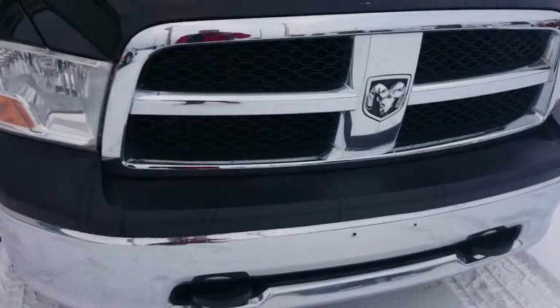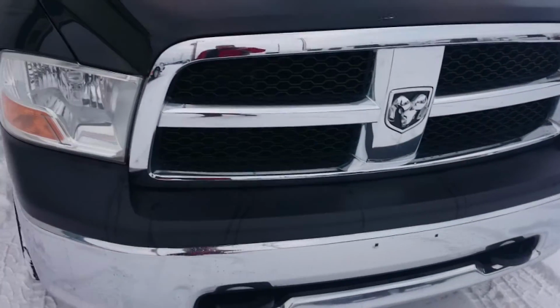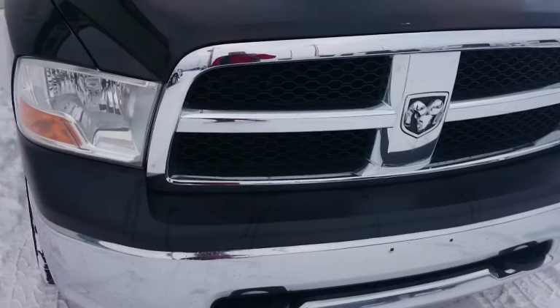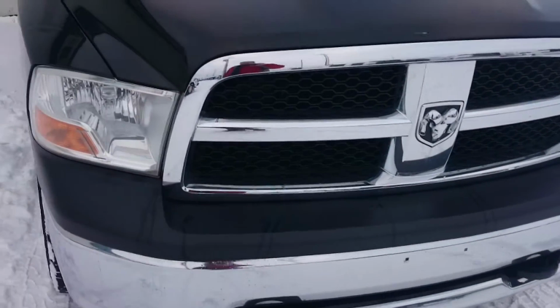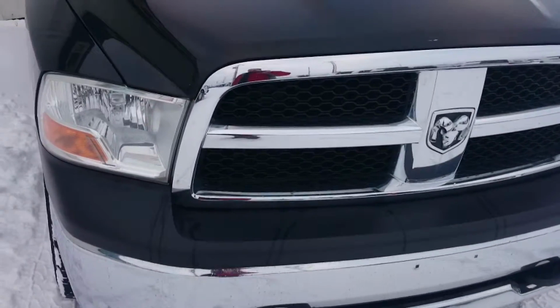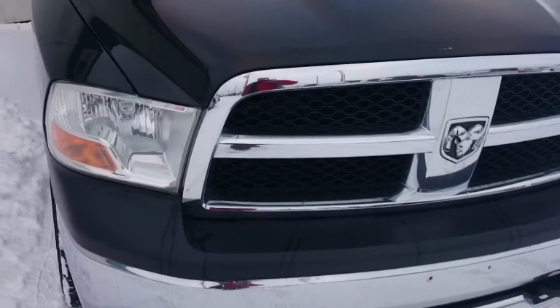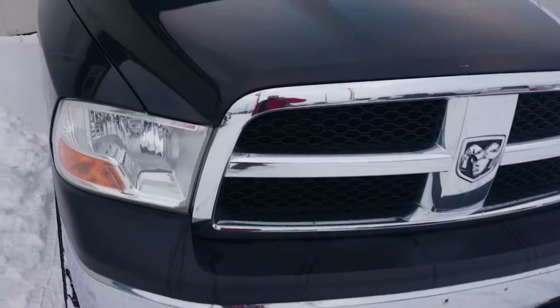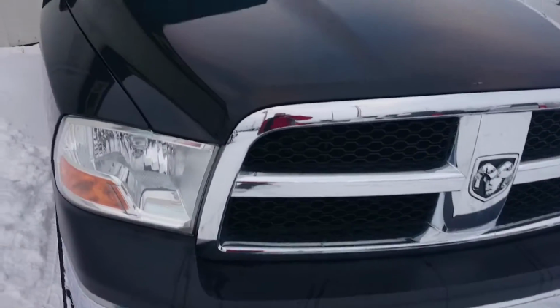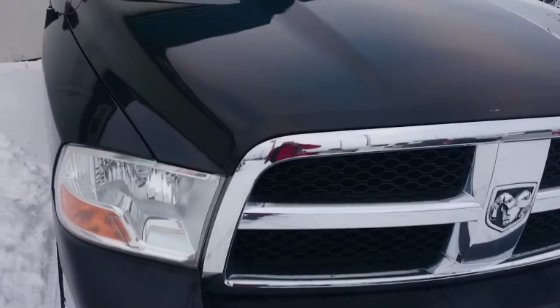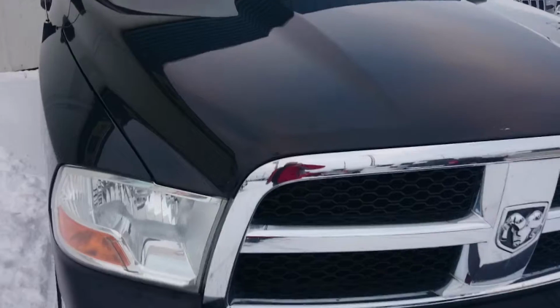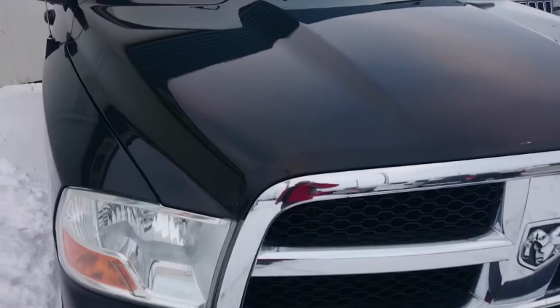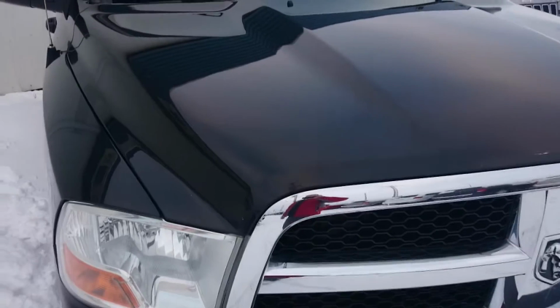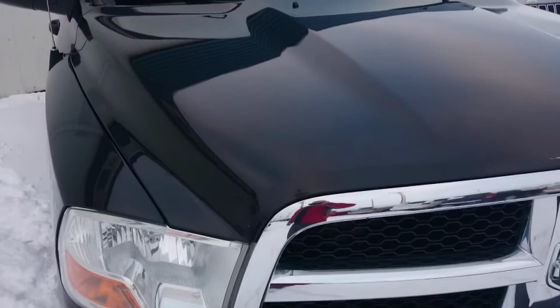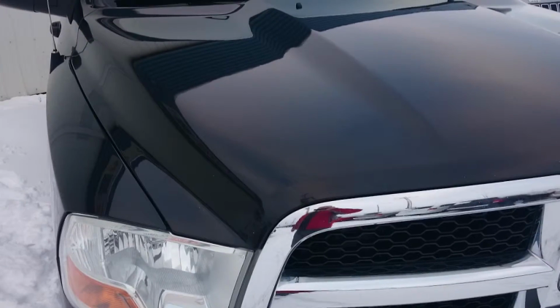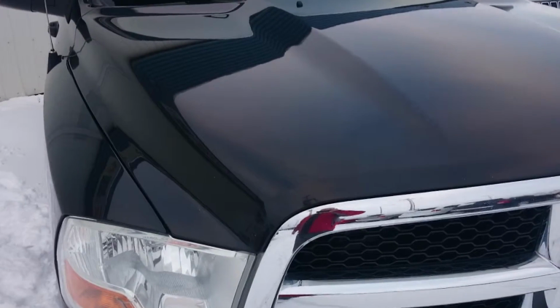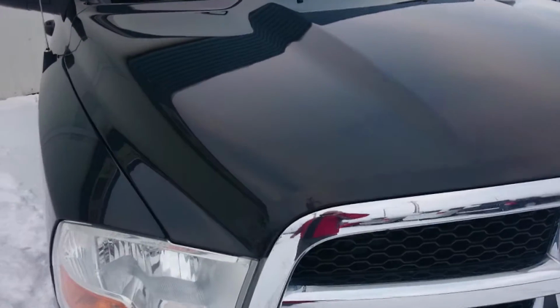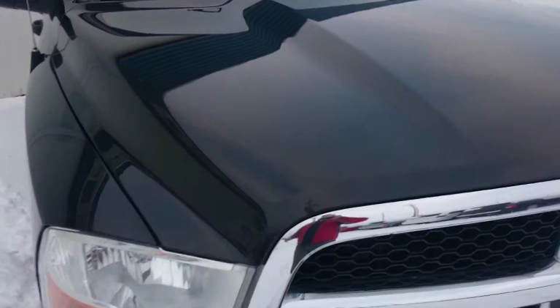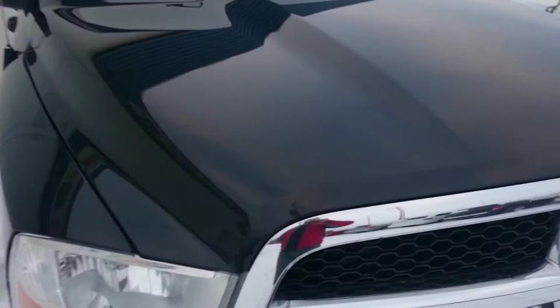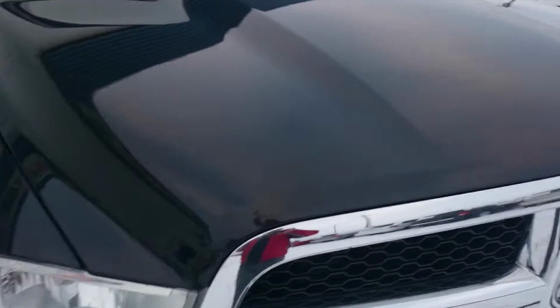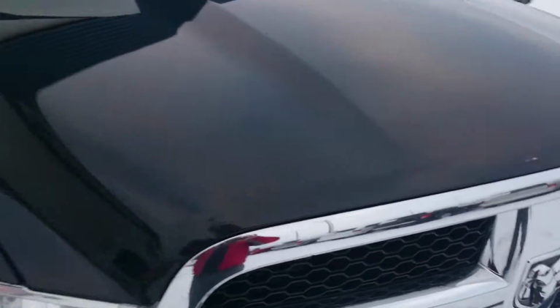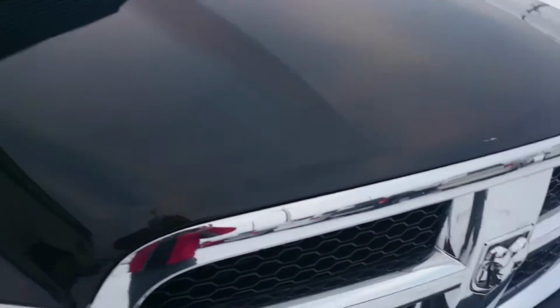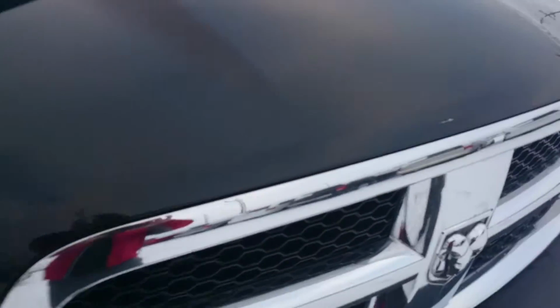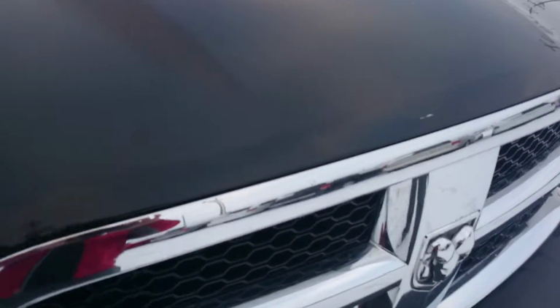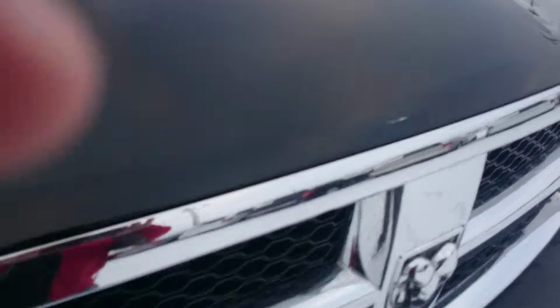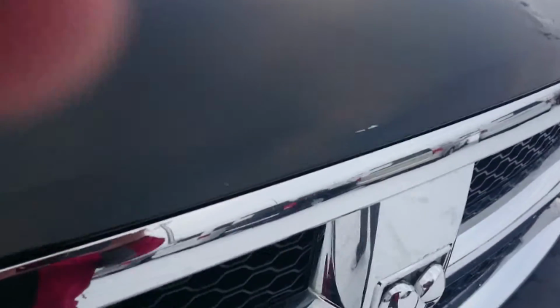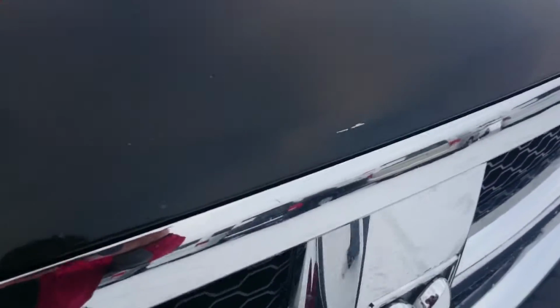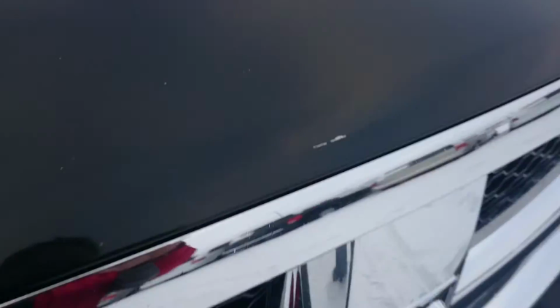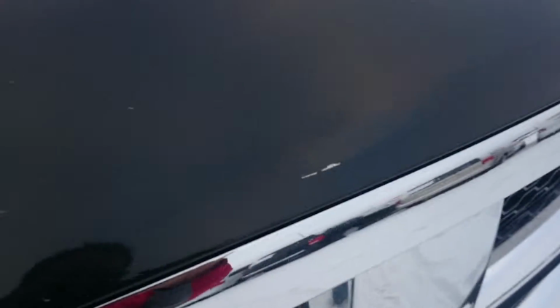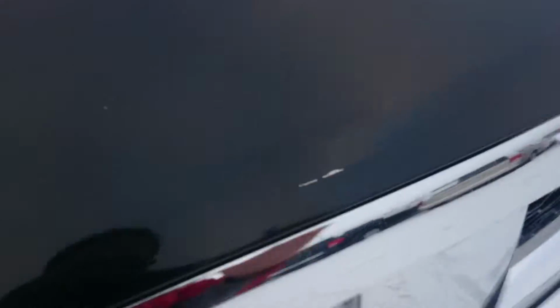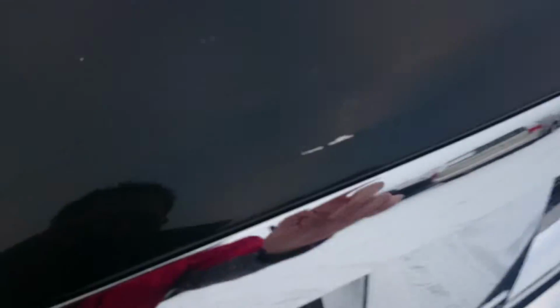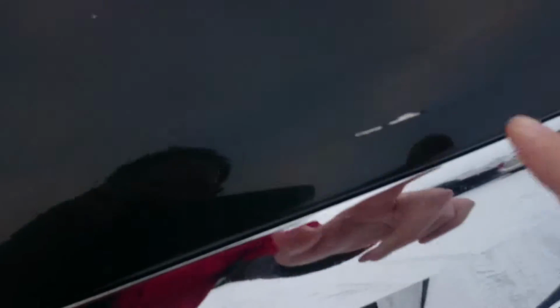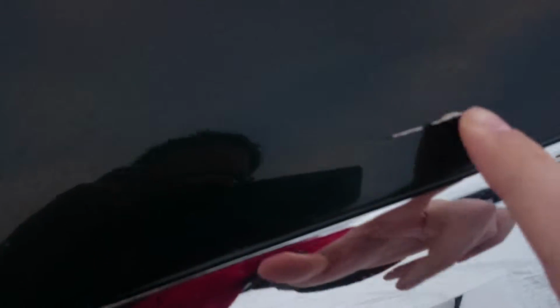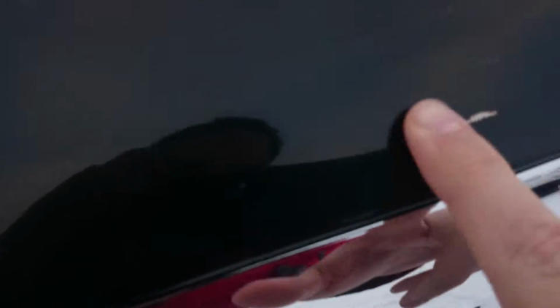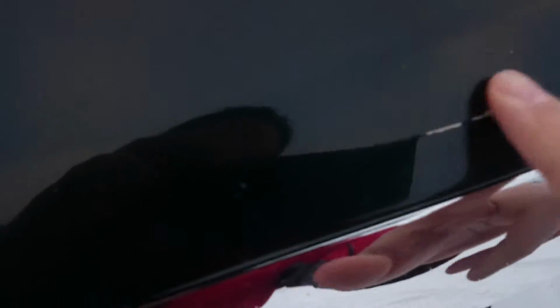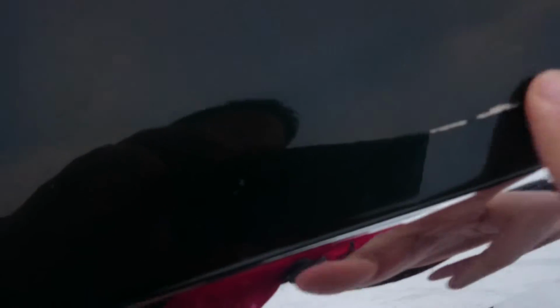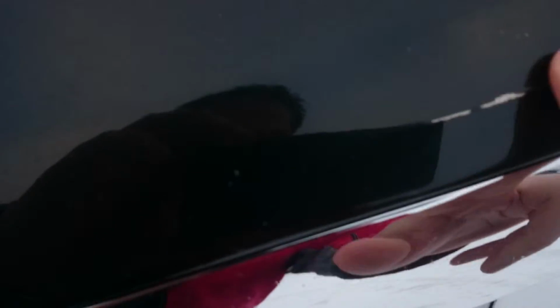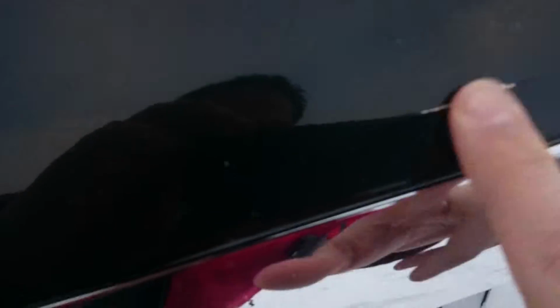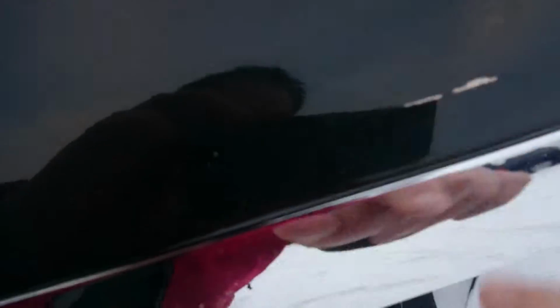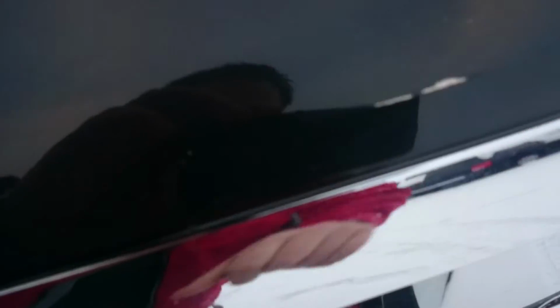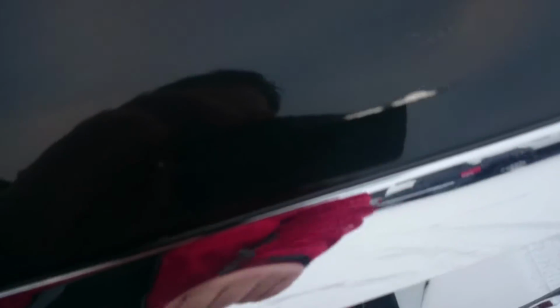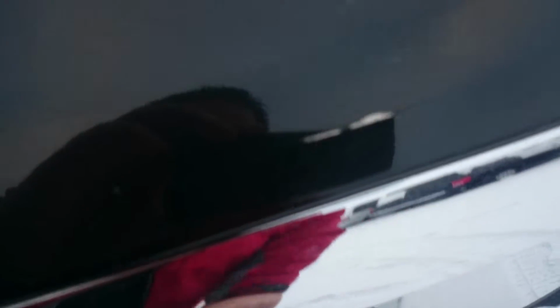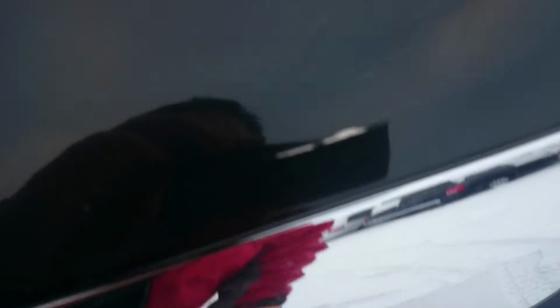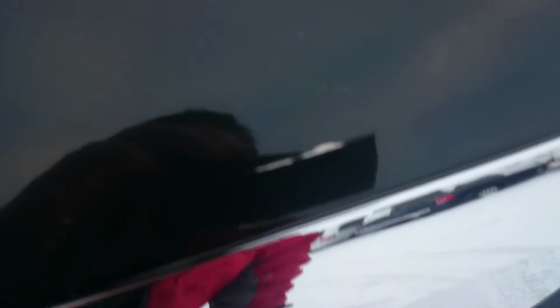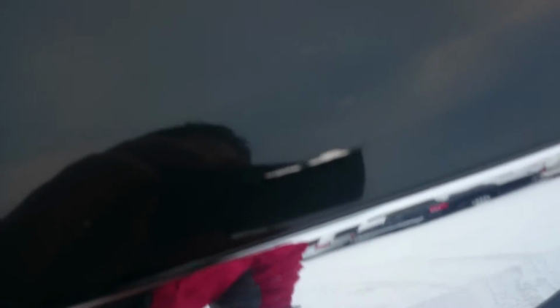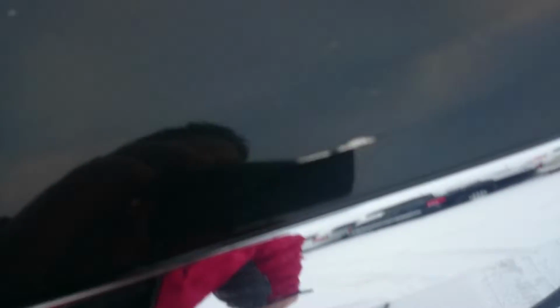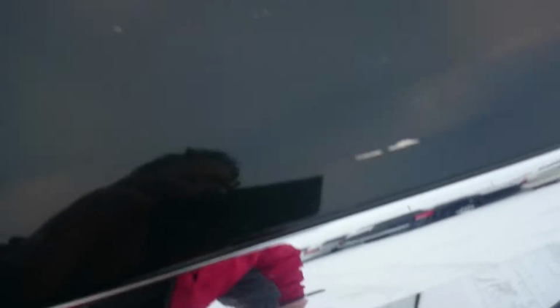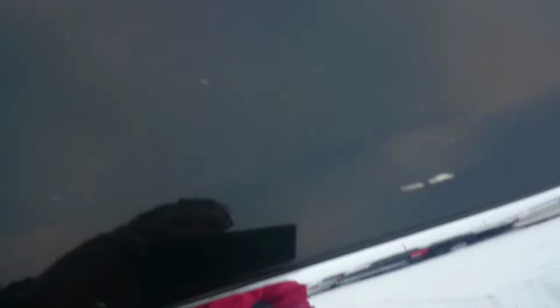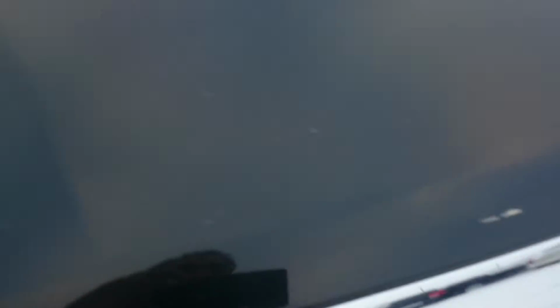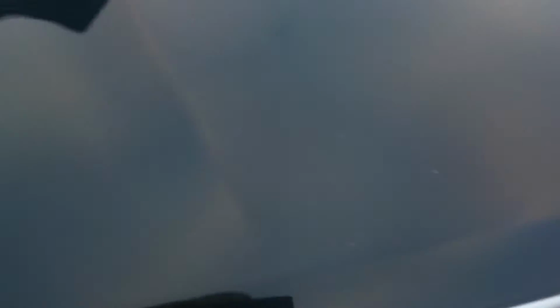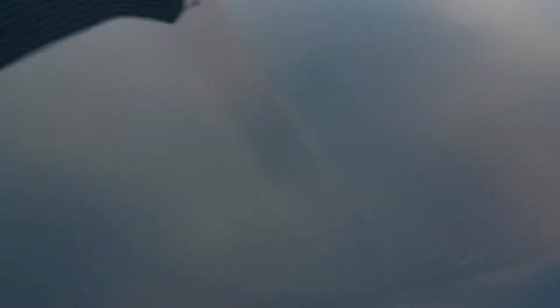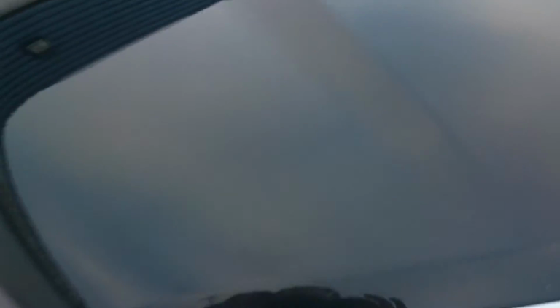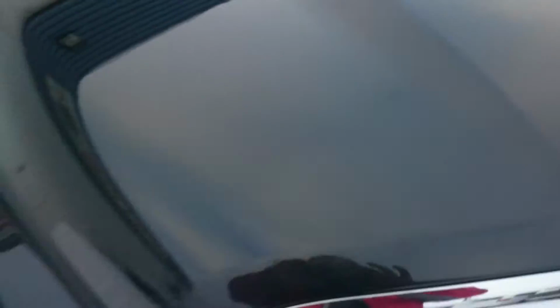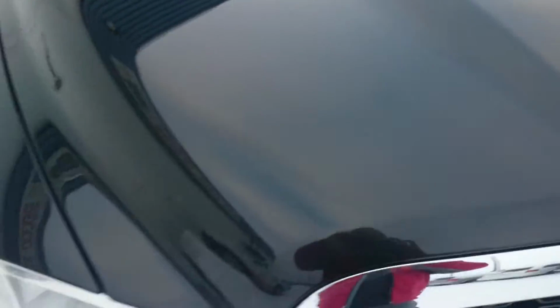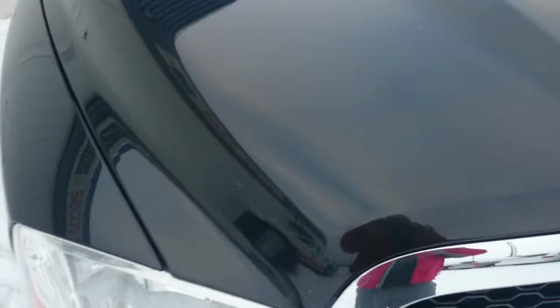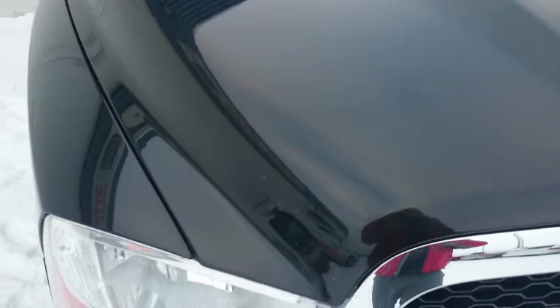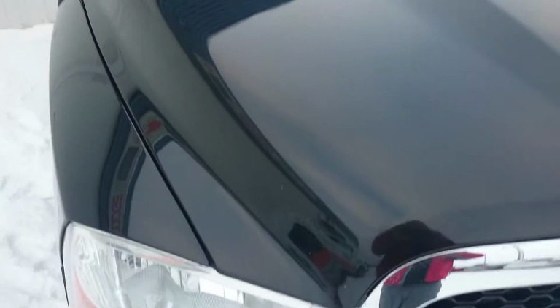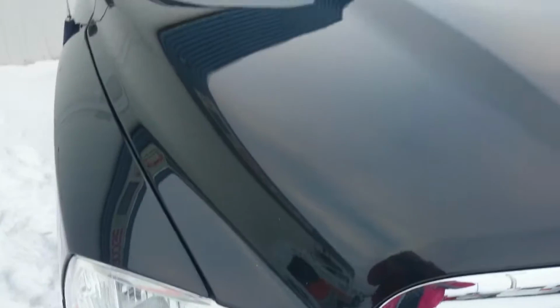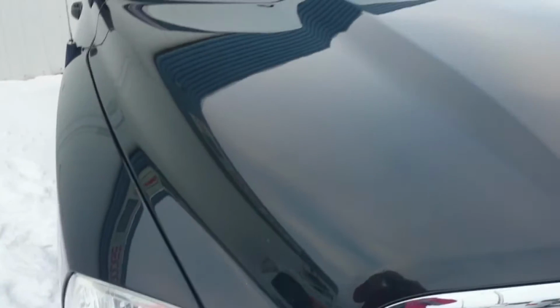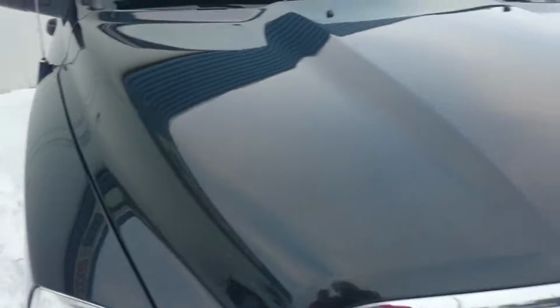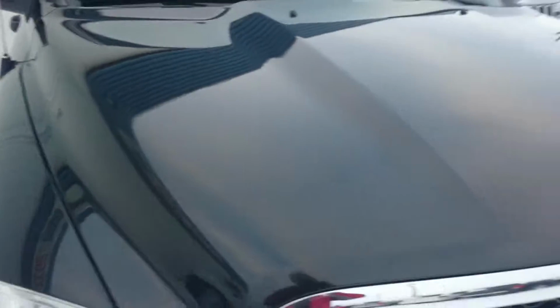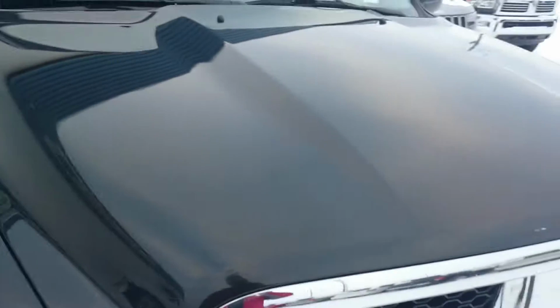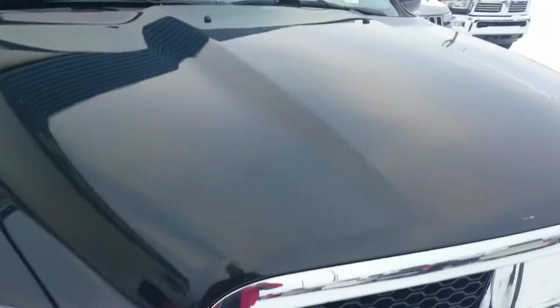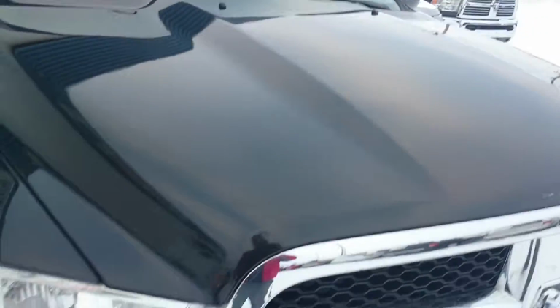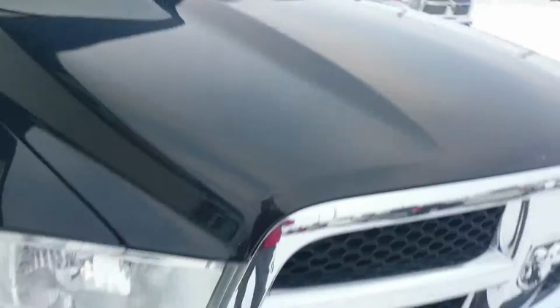Front looks good, not major rock chipping. A little bit of rock chip right at the front there, but hood looks good otherwise.